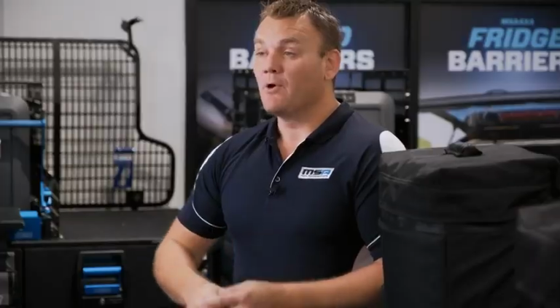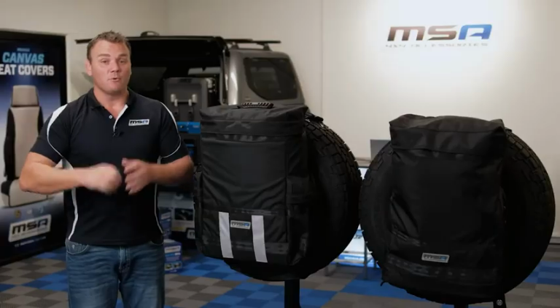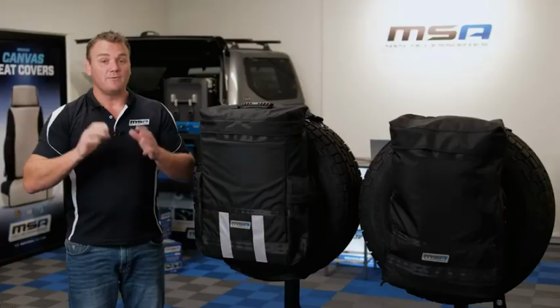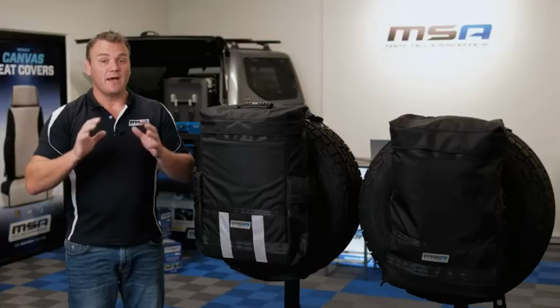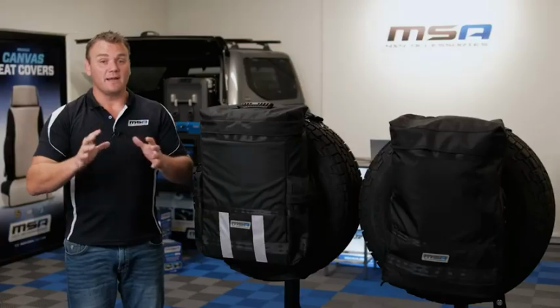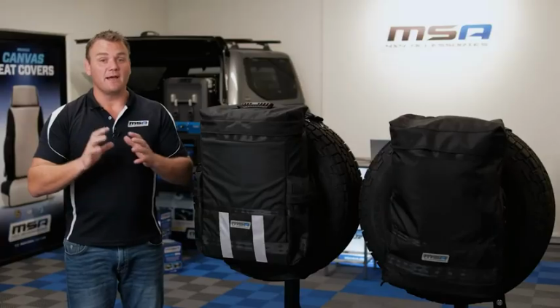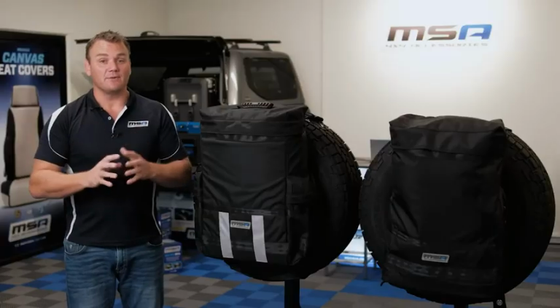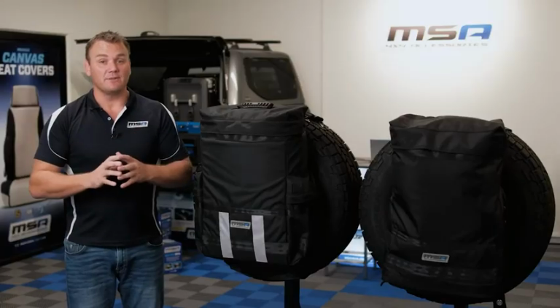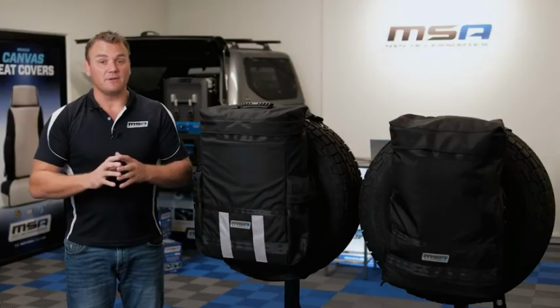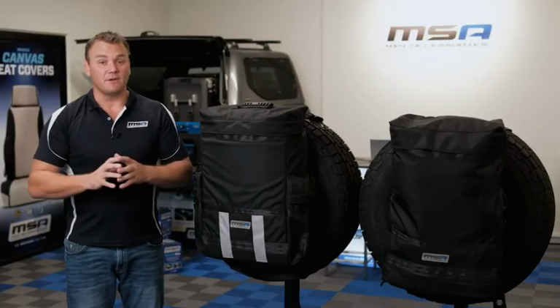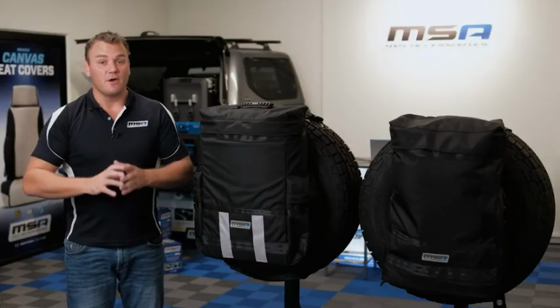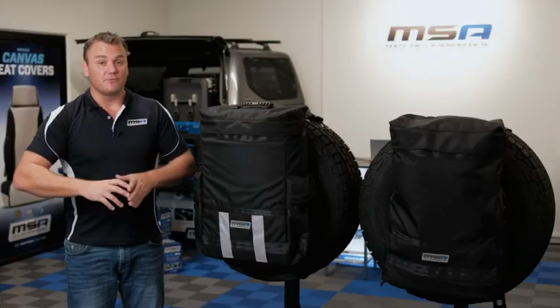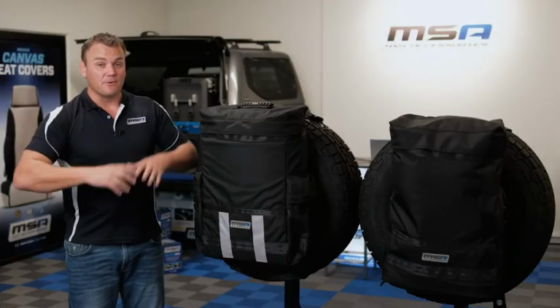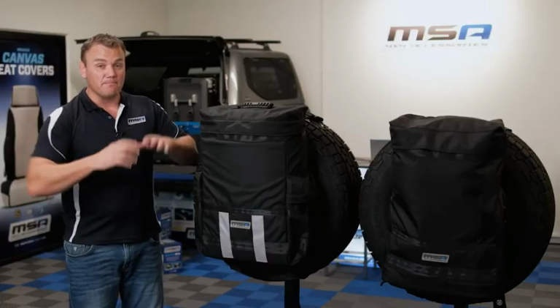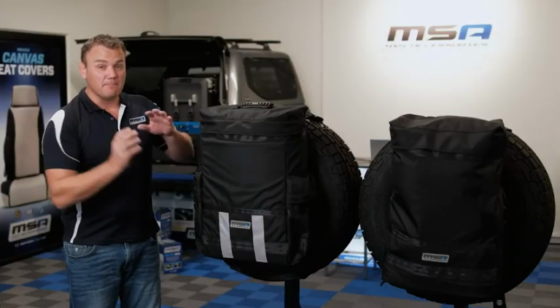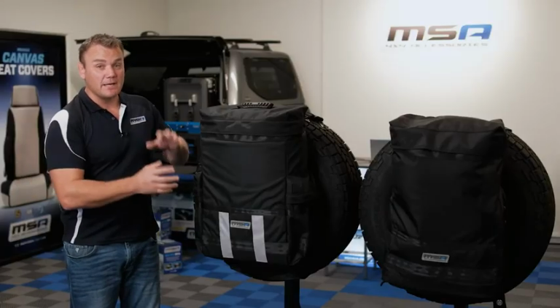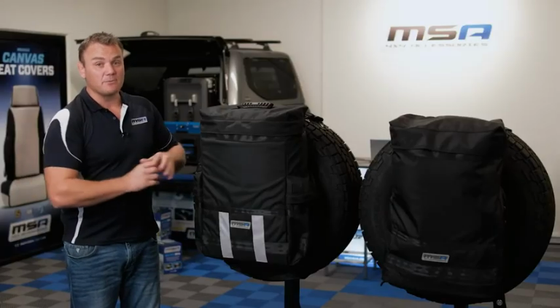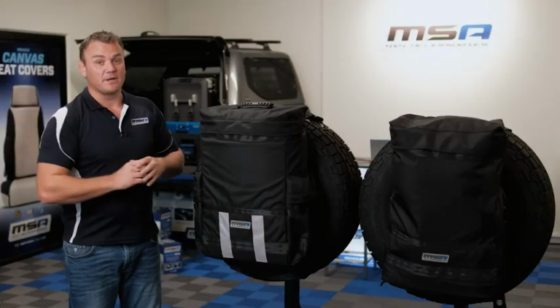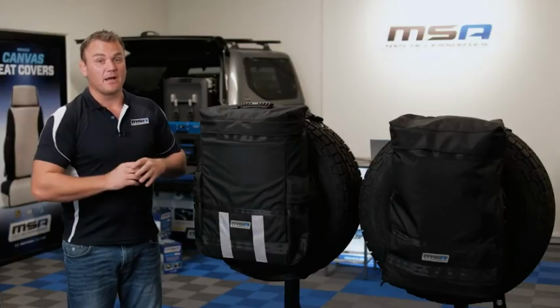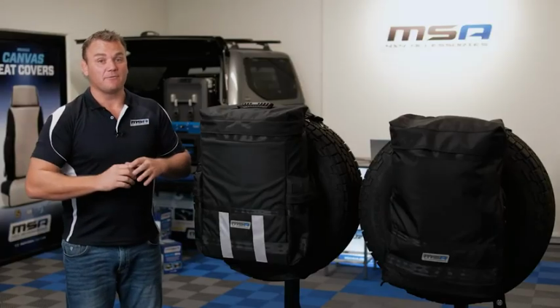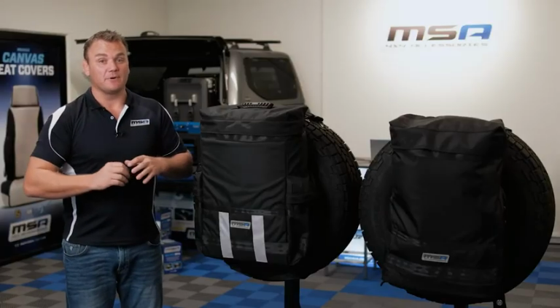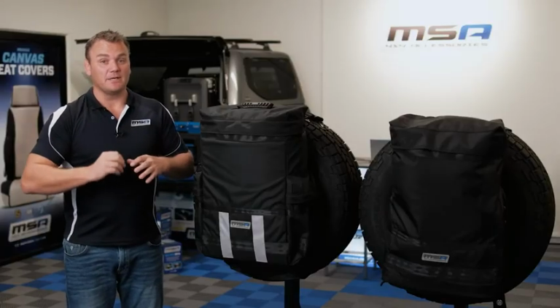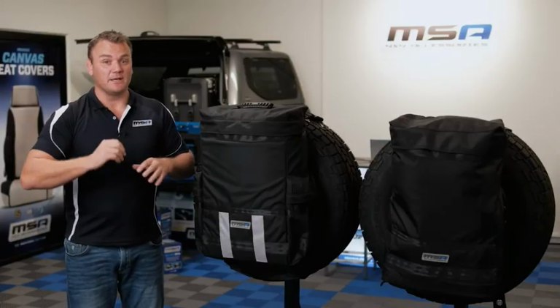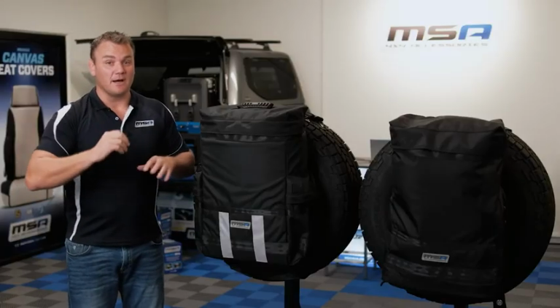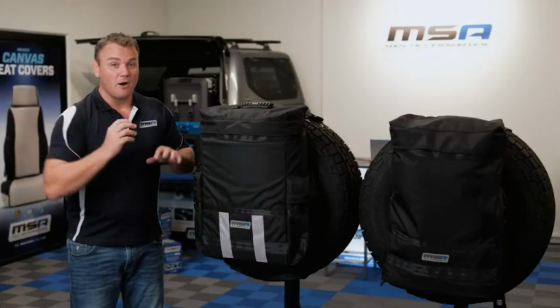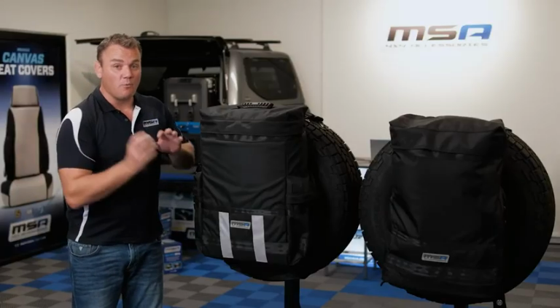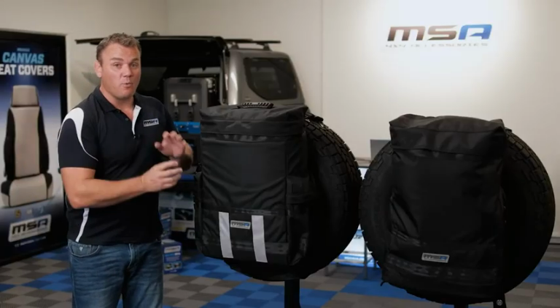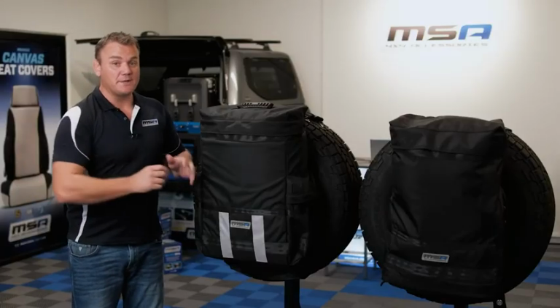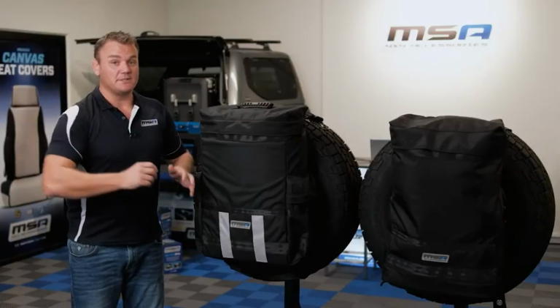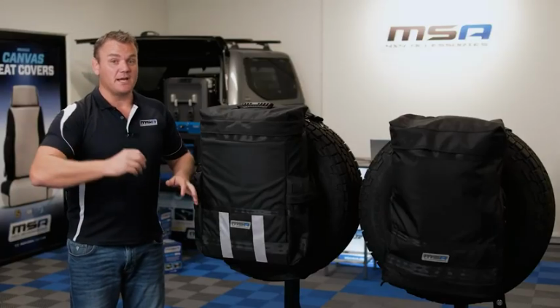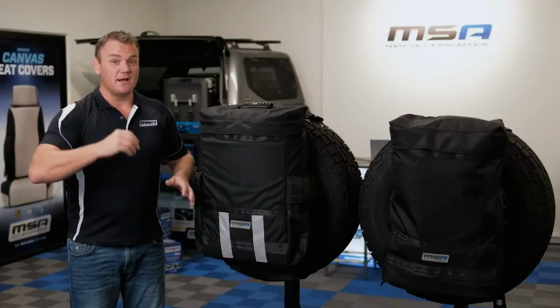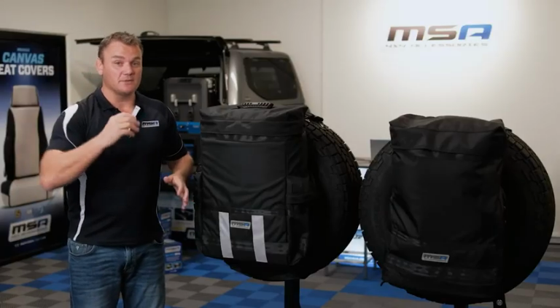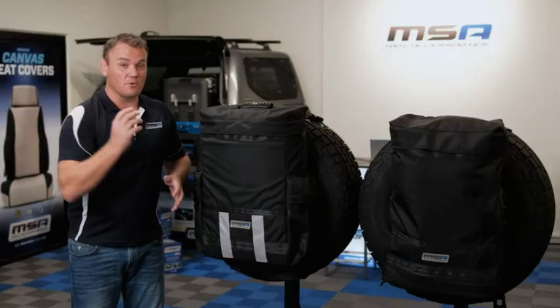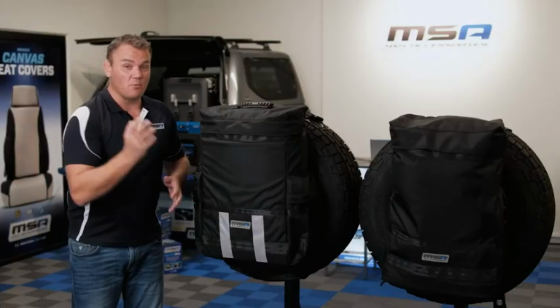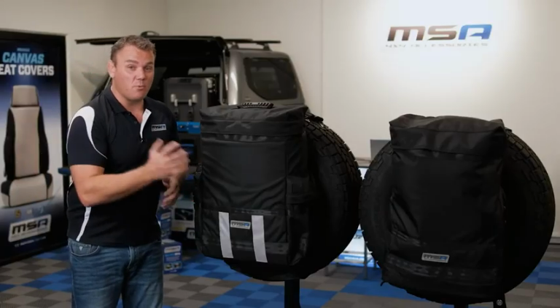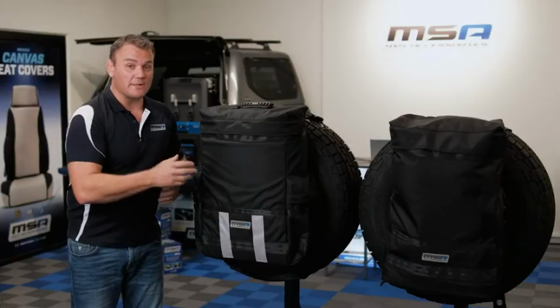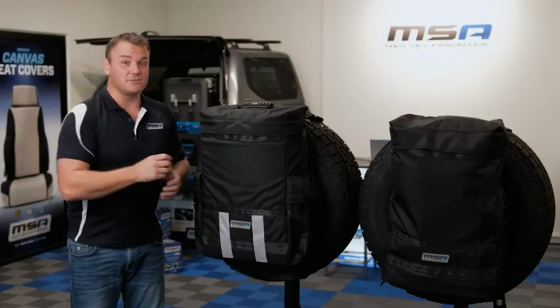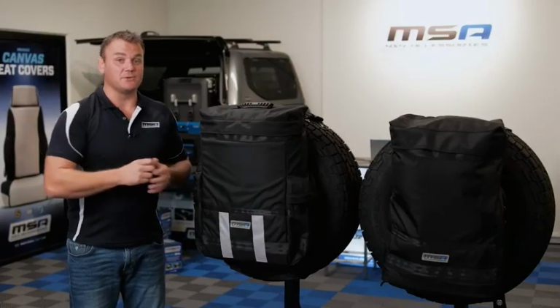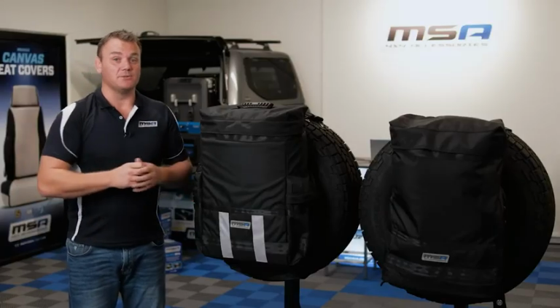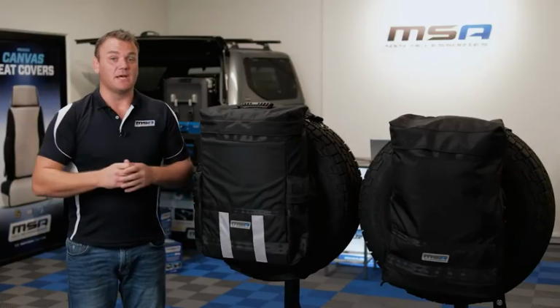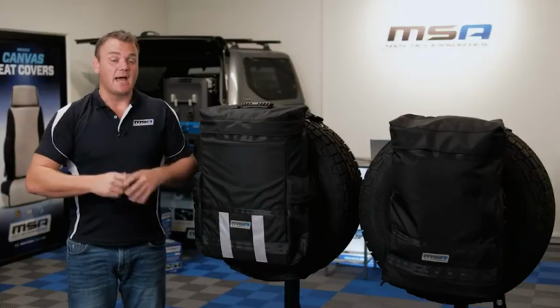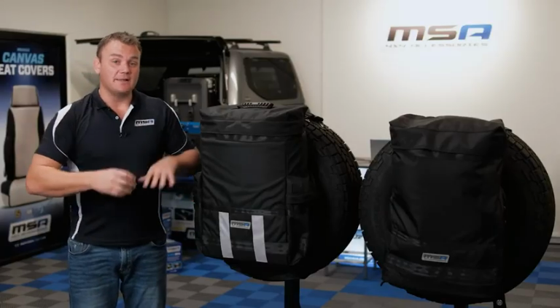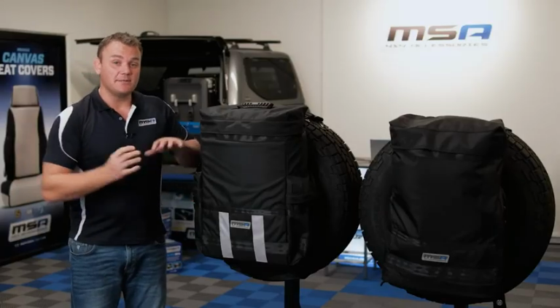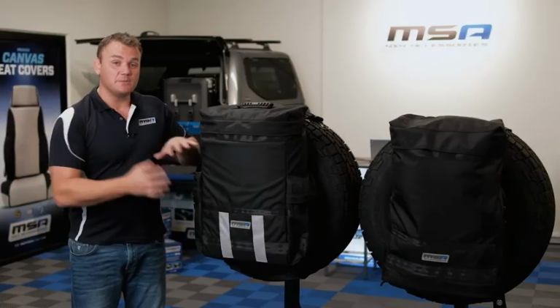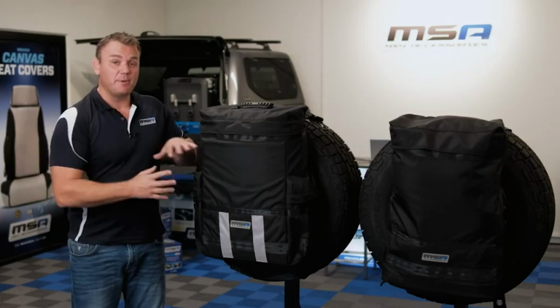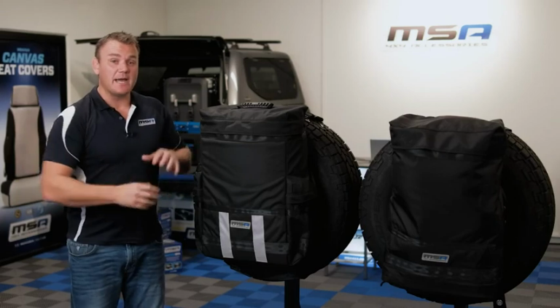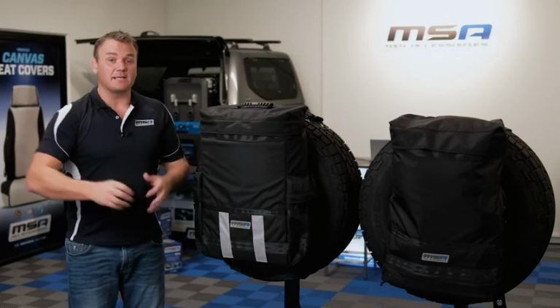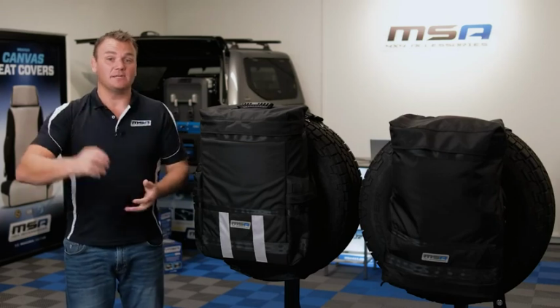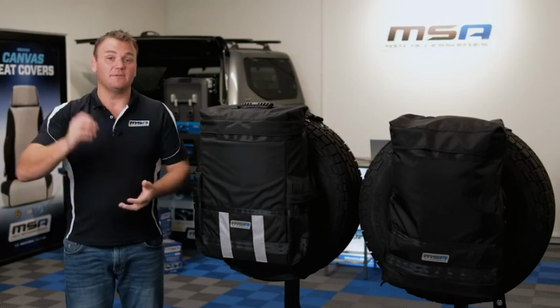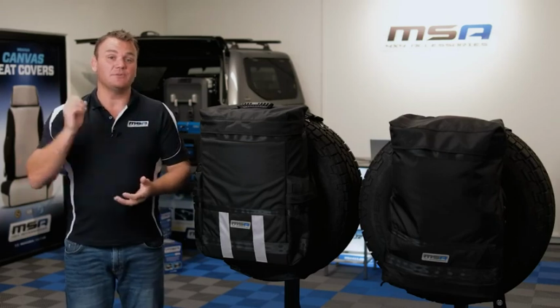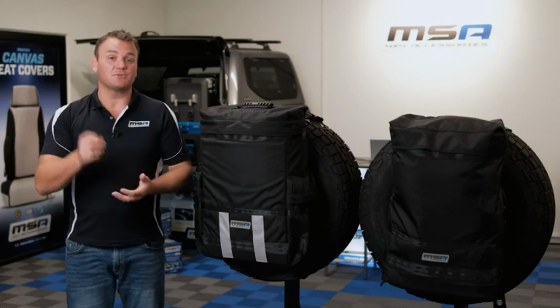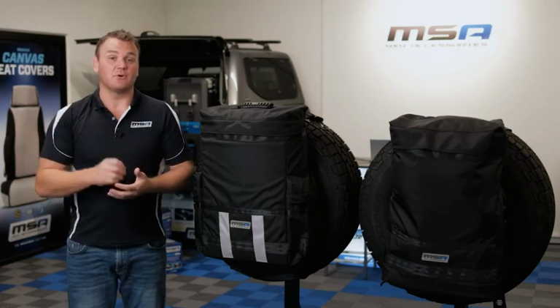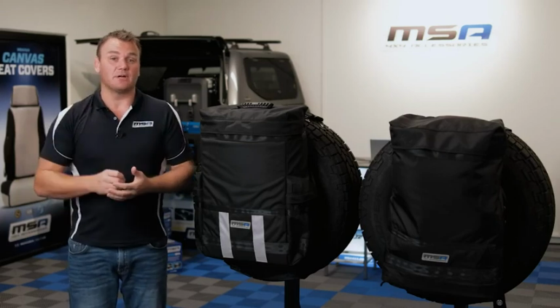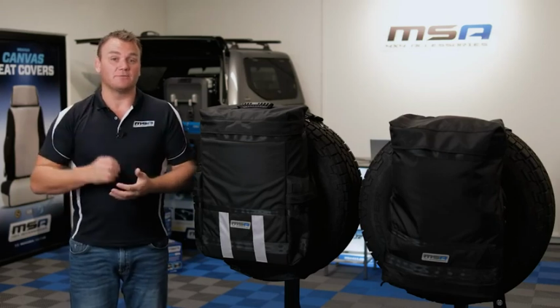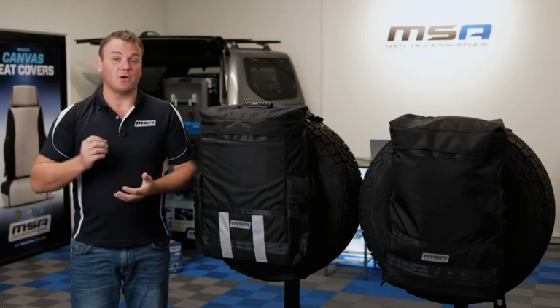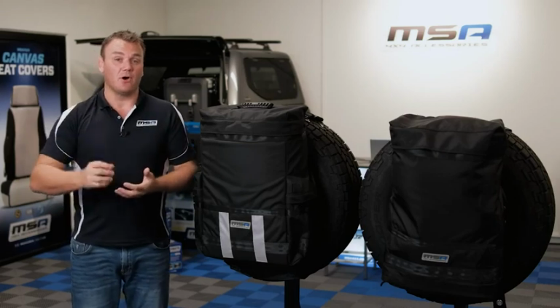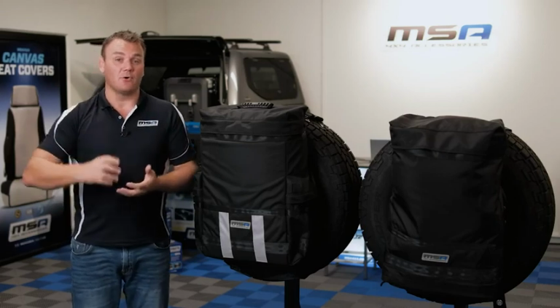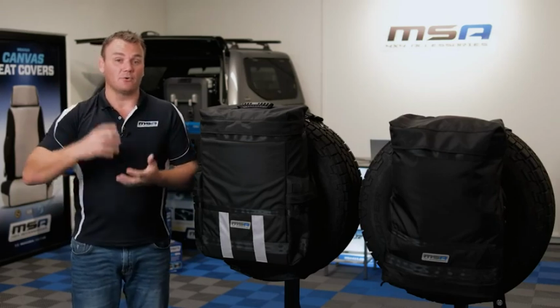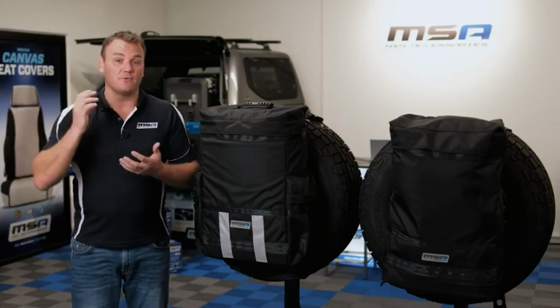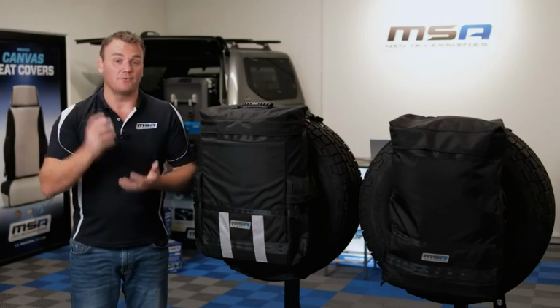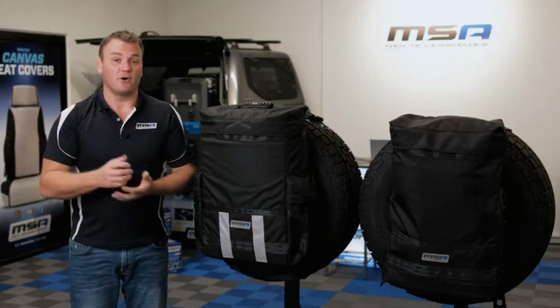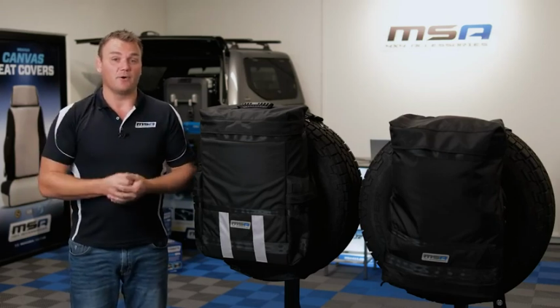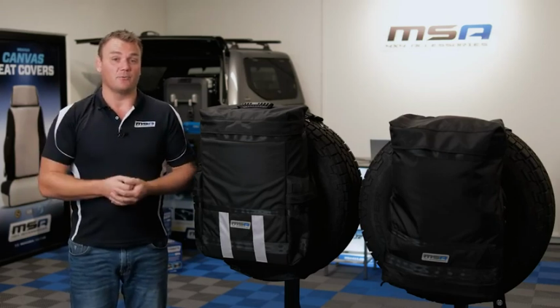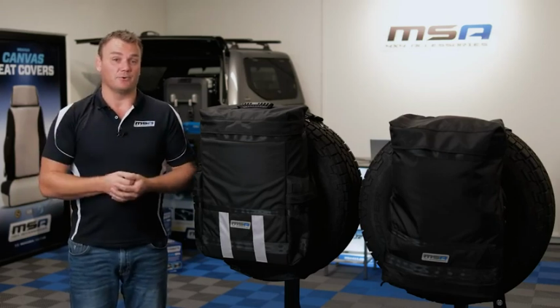We've had everything from muddy recovery gear, wet towels, wet suits — and this bag is even strong enough to hold firewood.